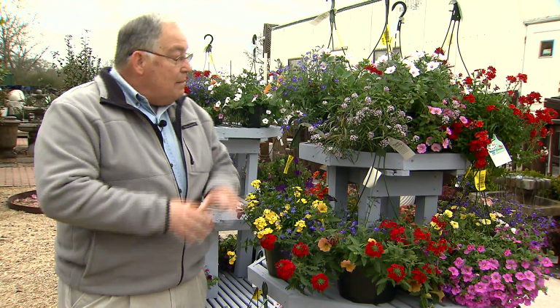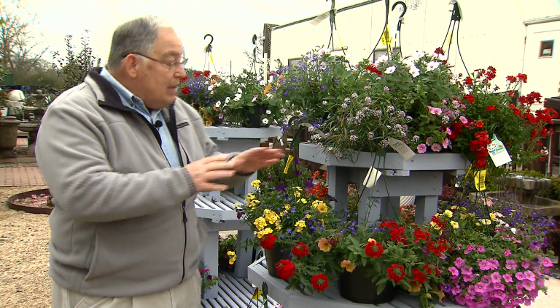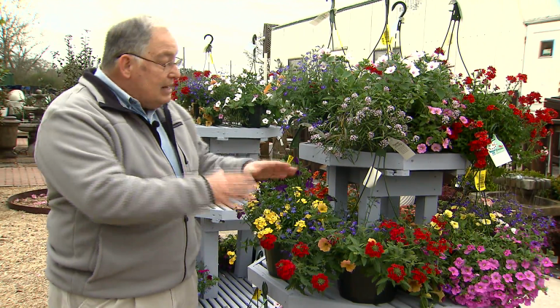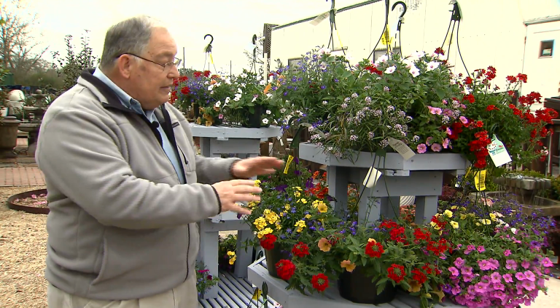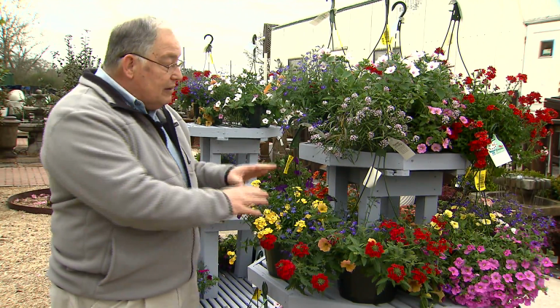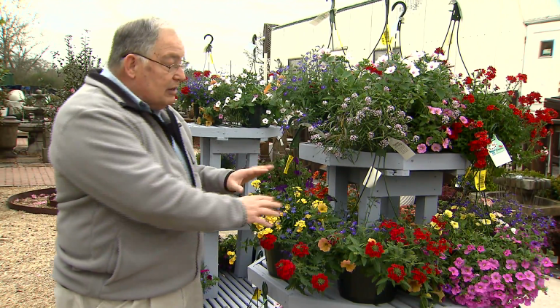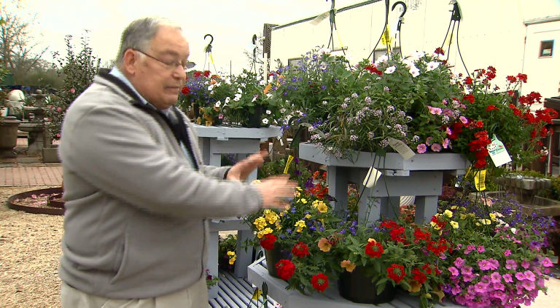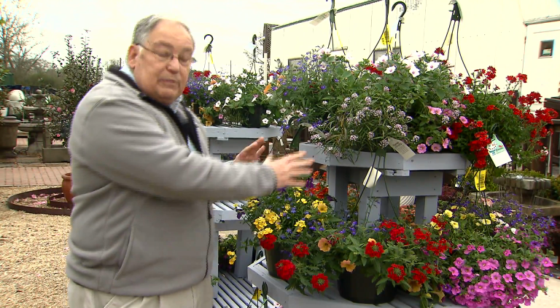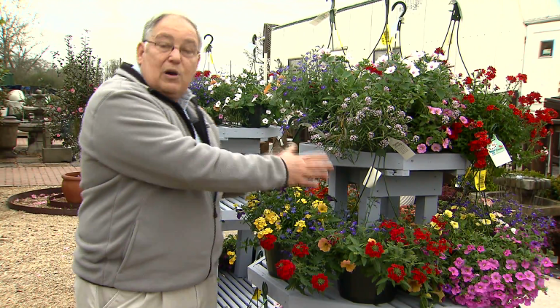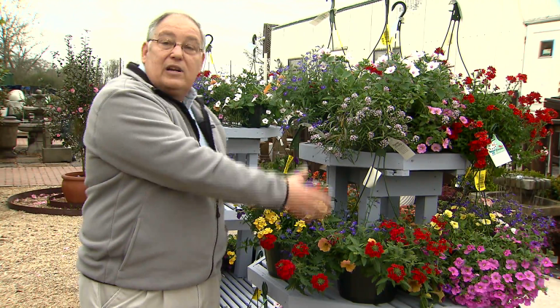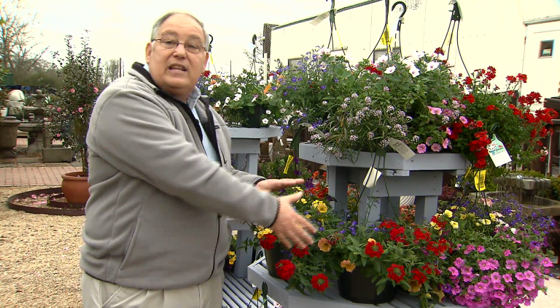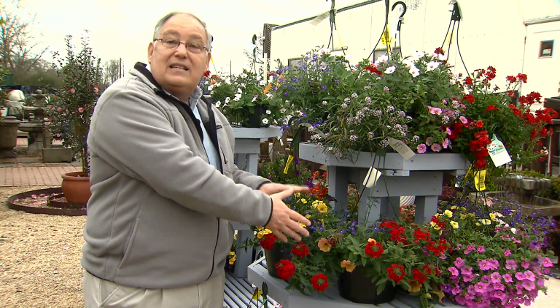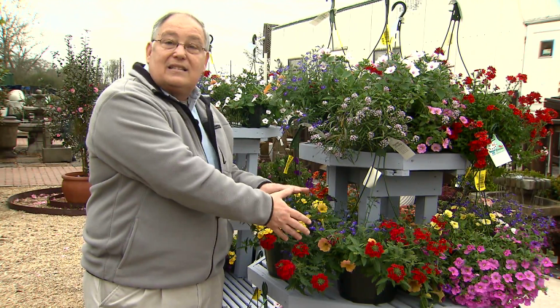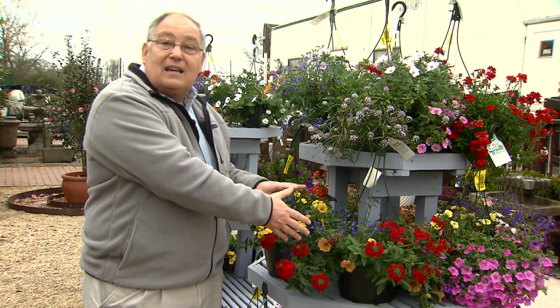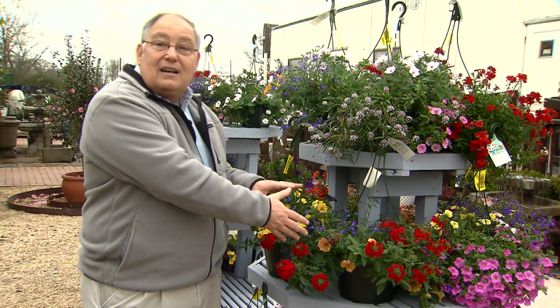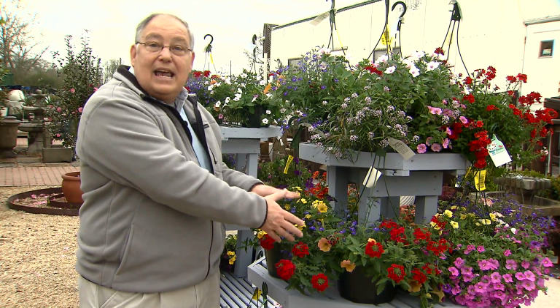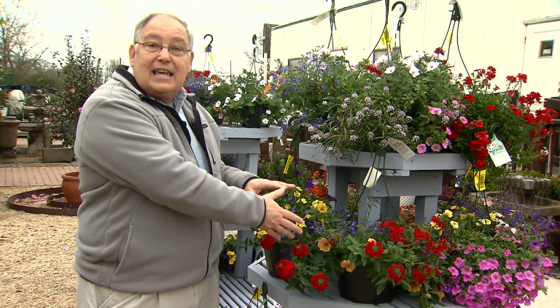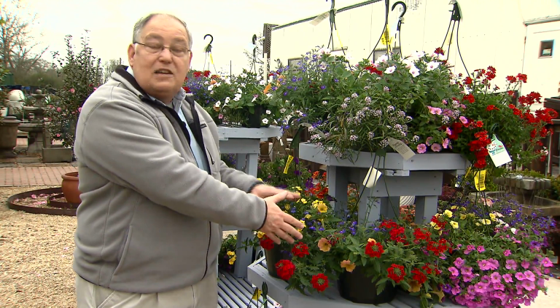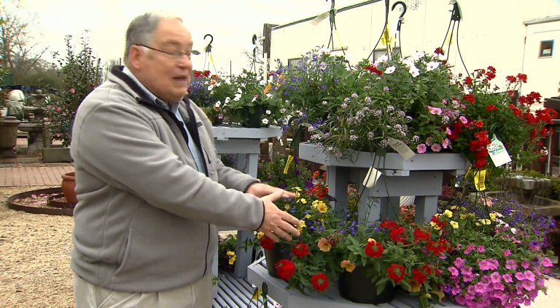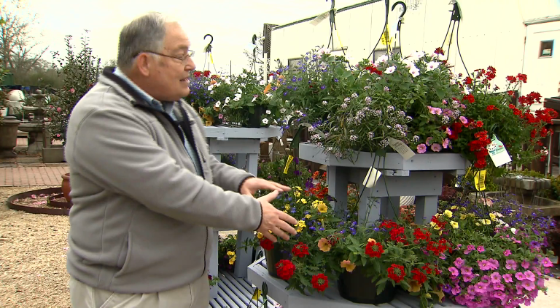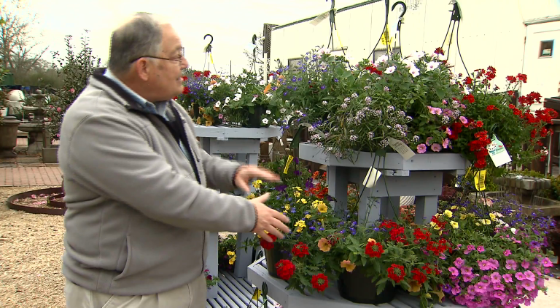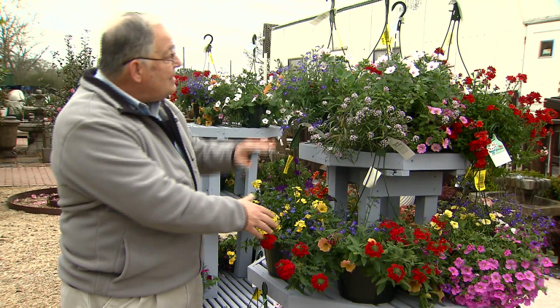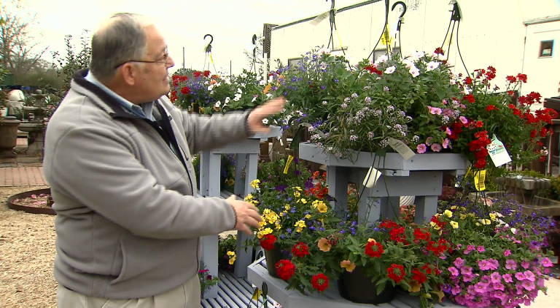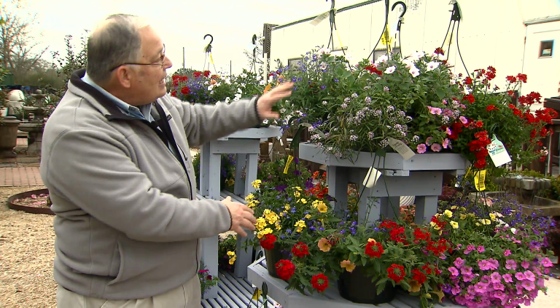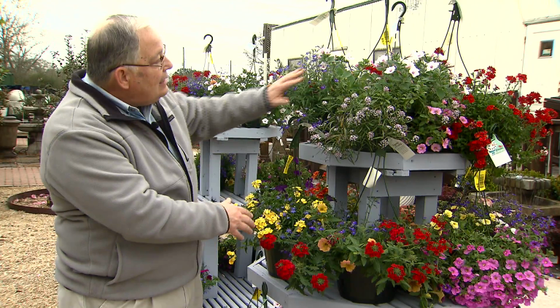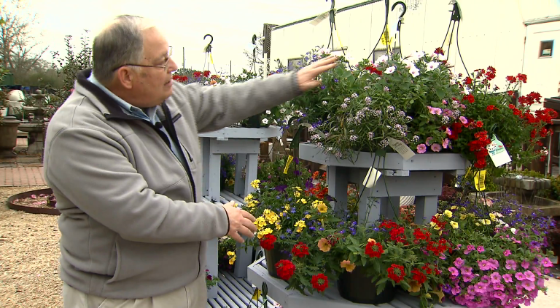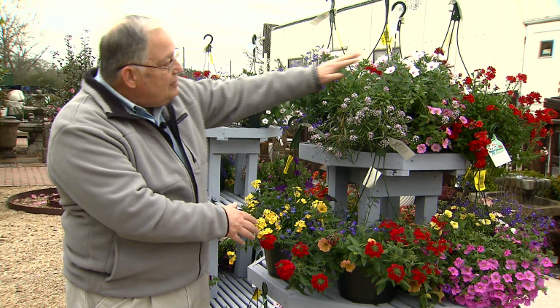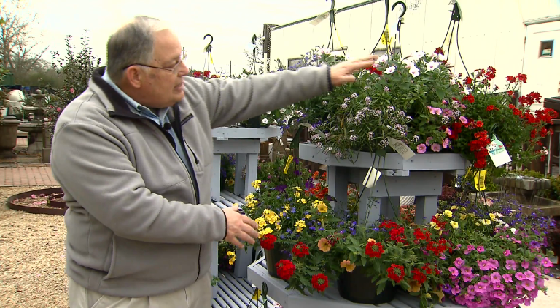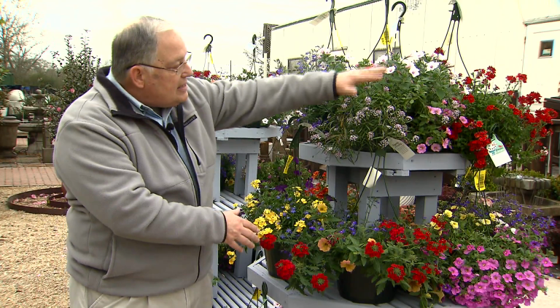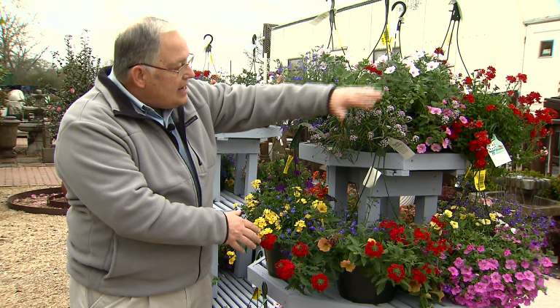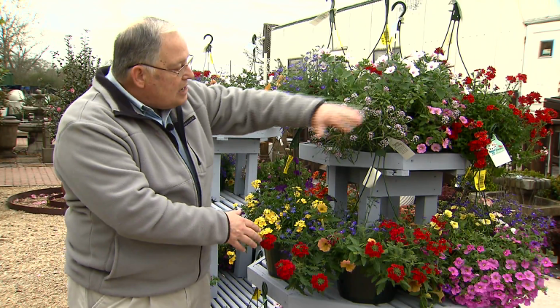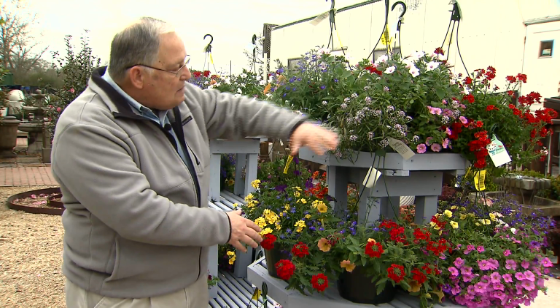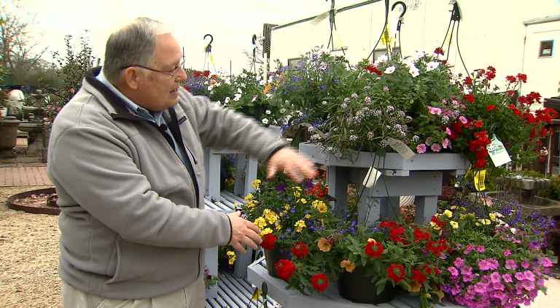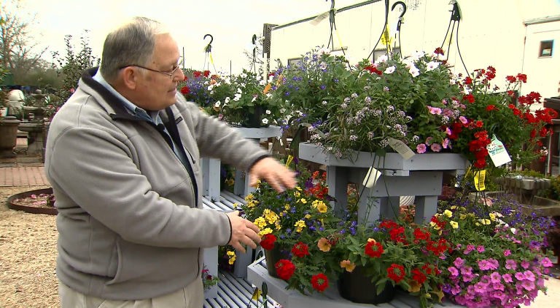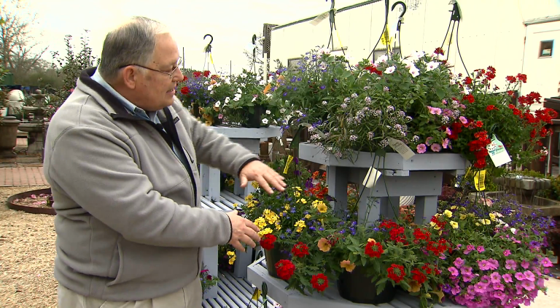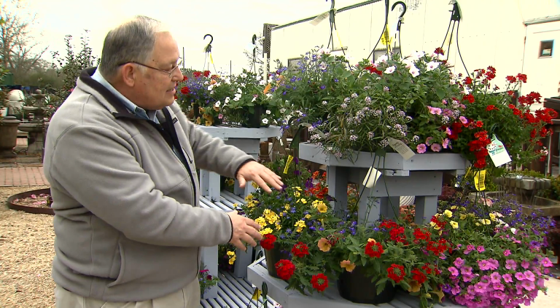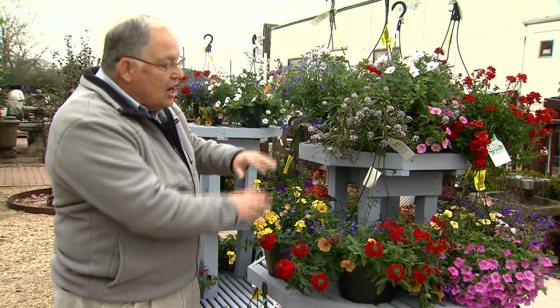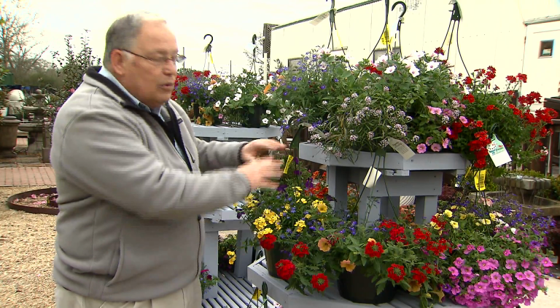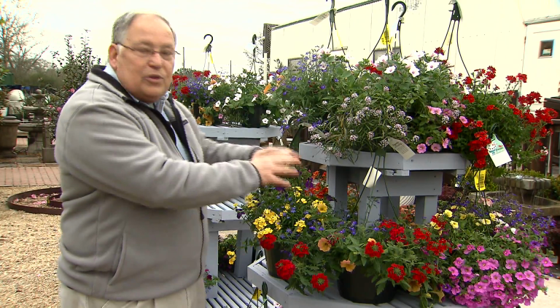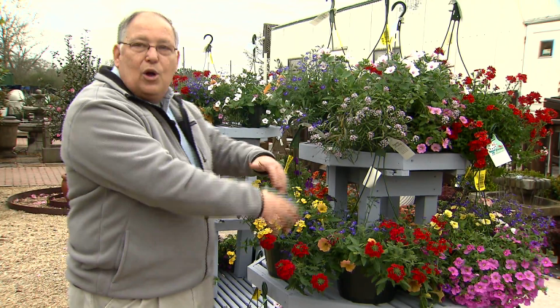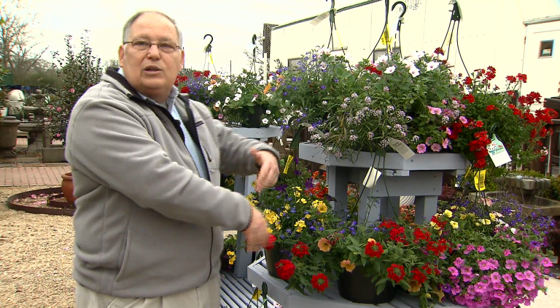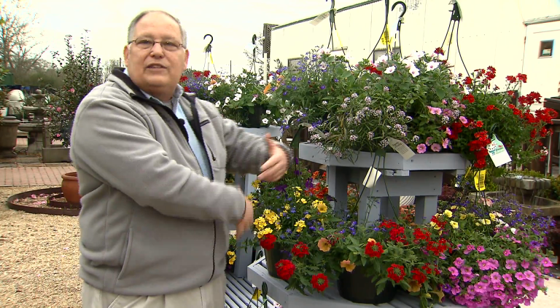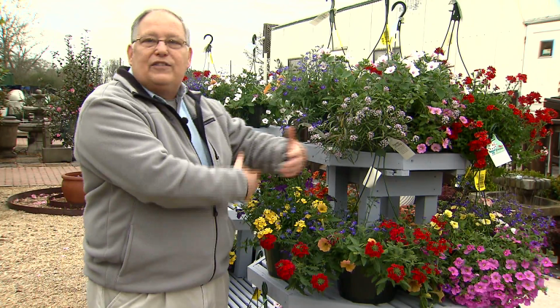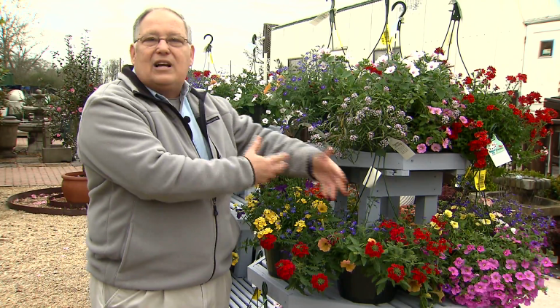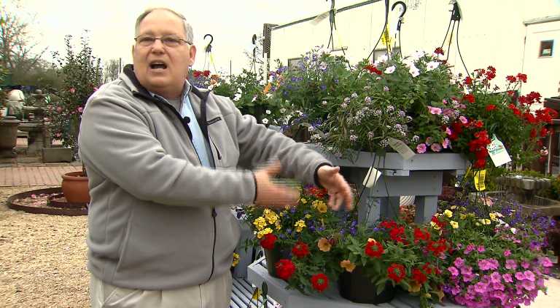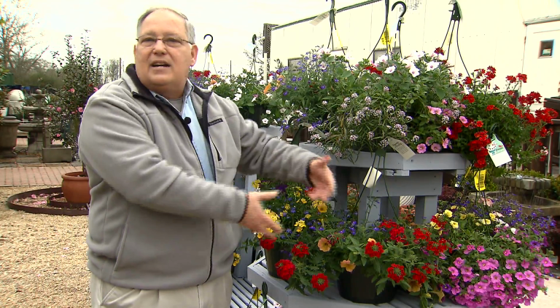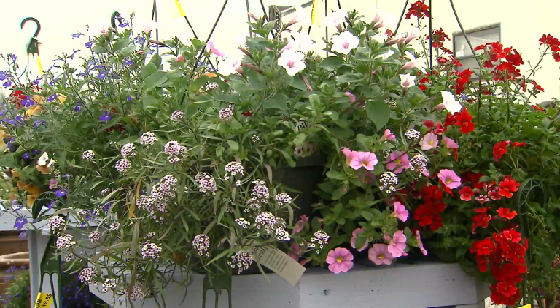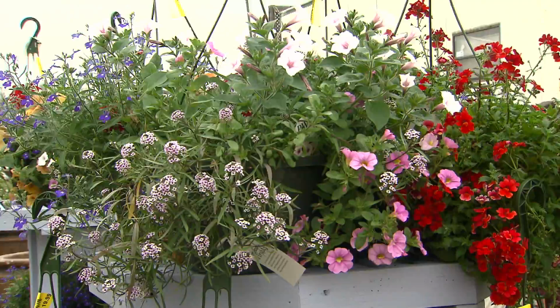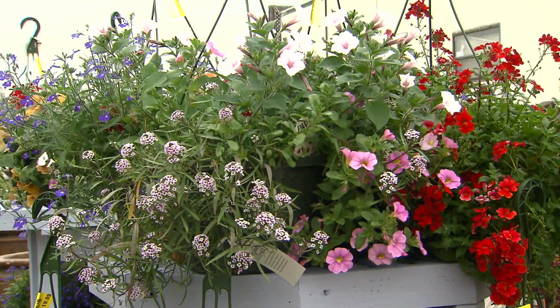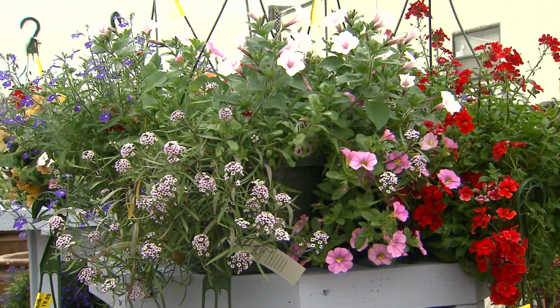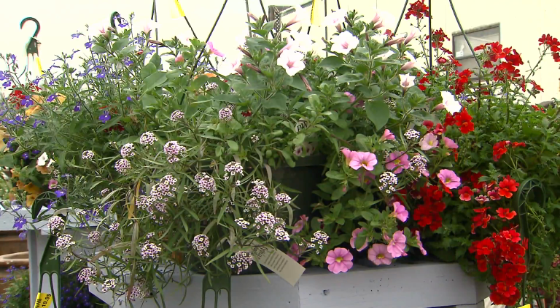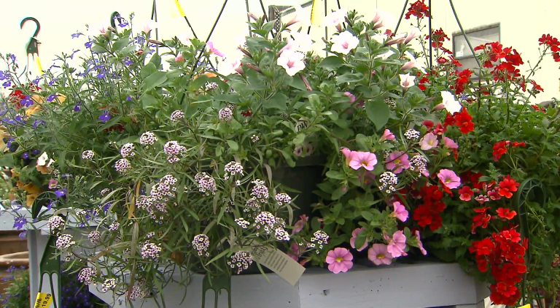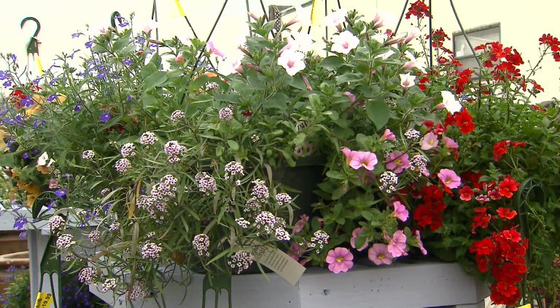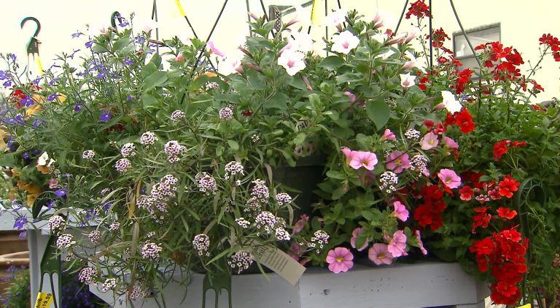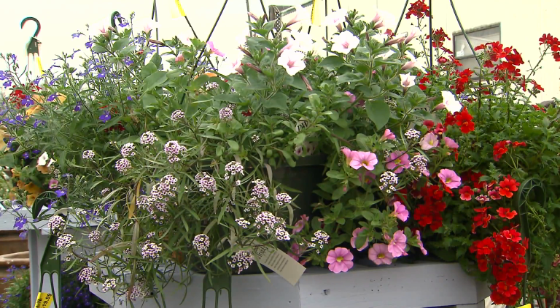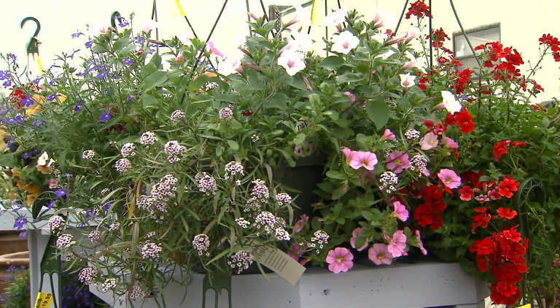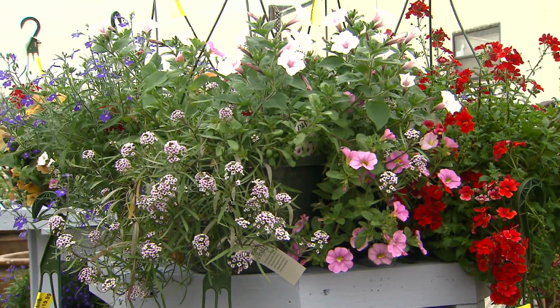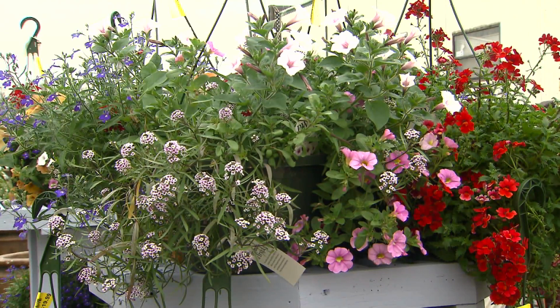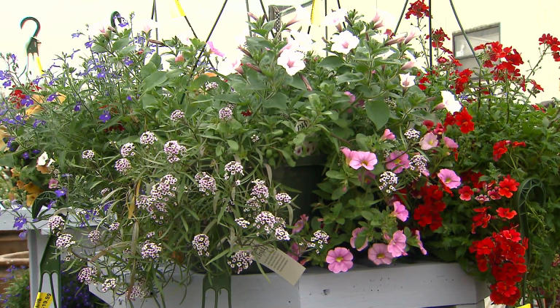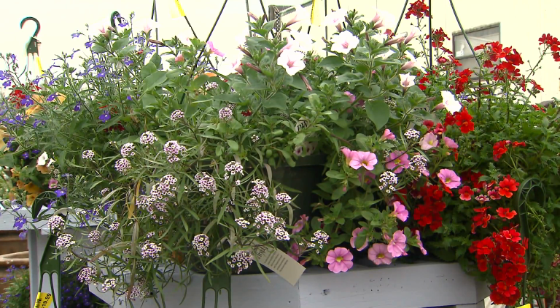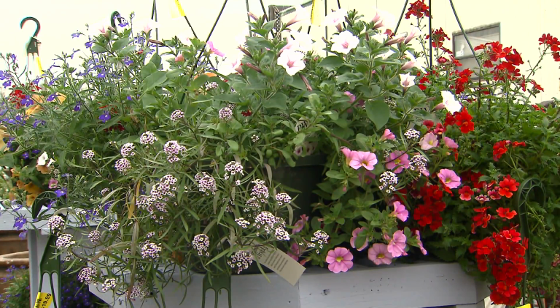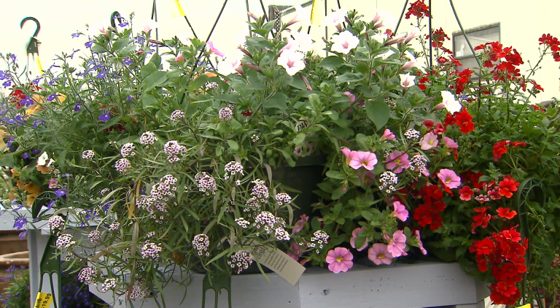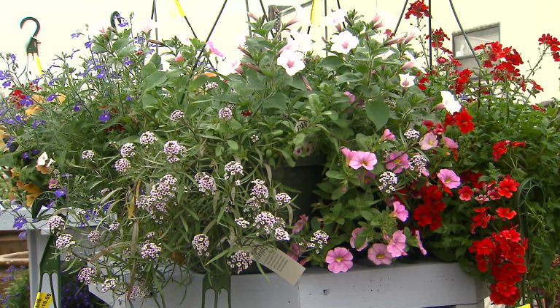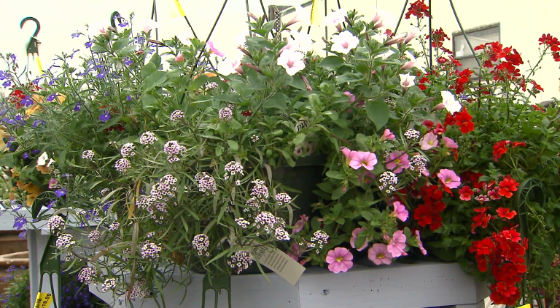Many of them can be bought in these hanging baskets, and I love these hanging baskets with all different kinds of flowers combined together in them.